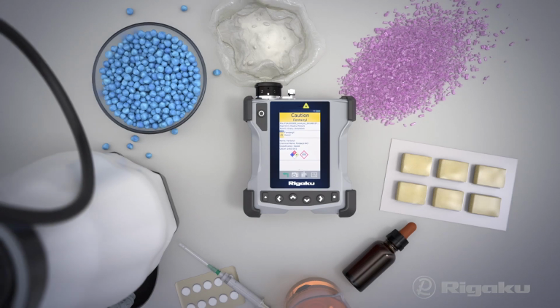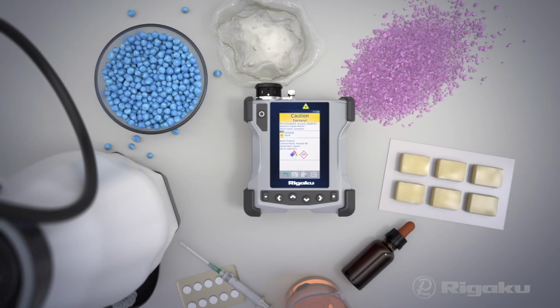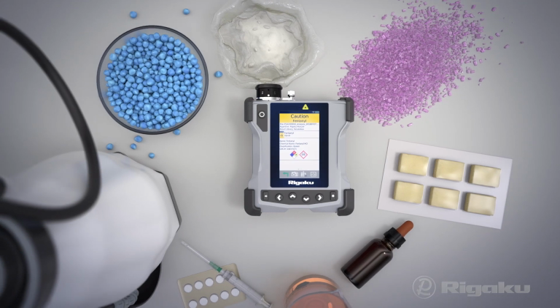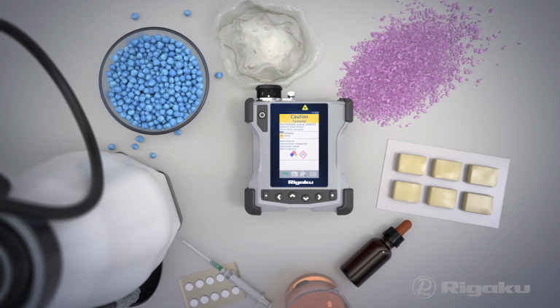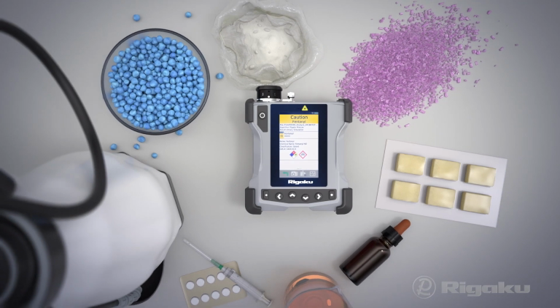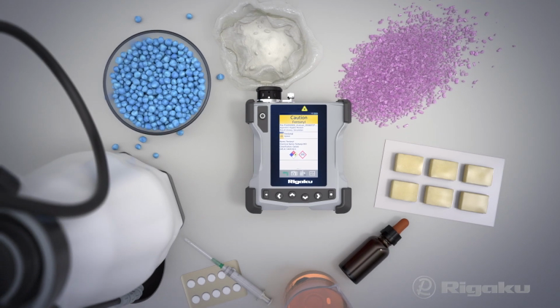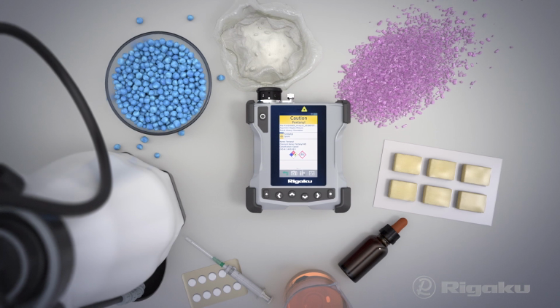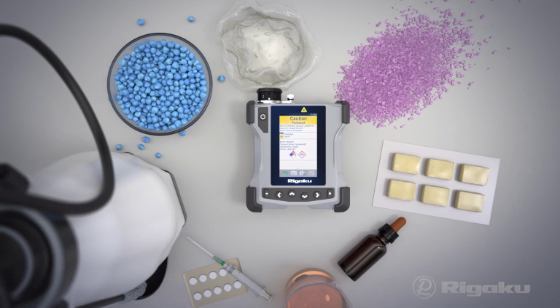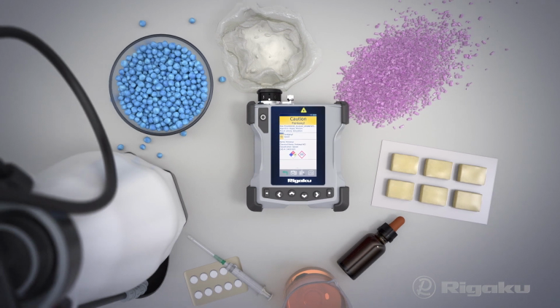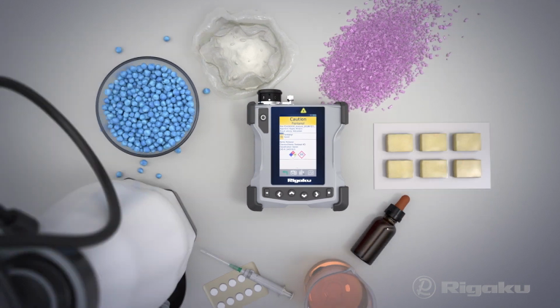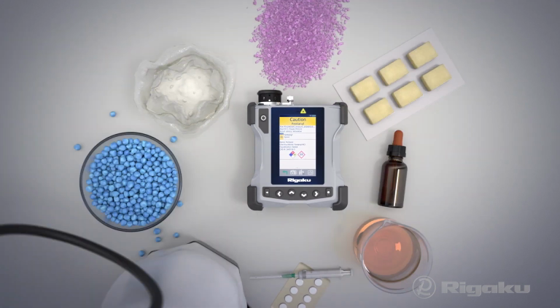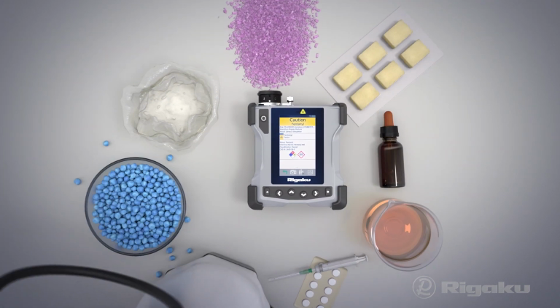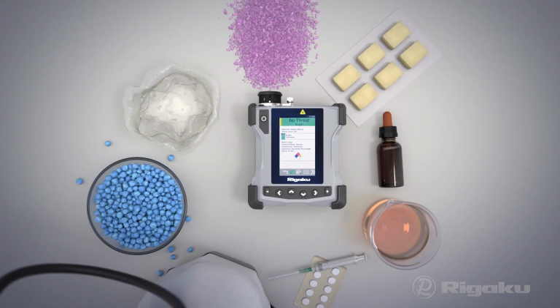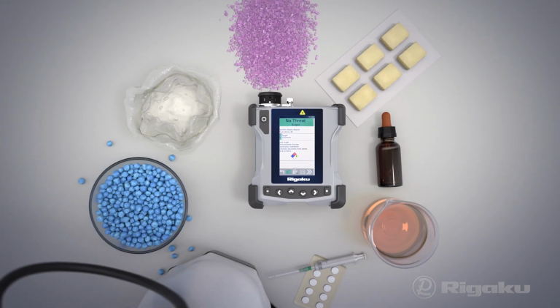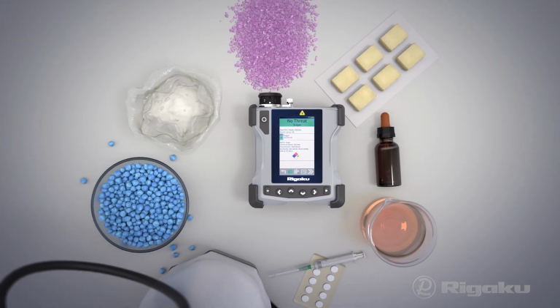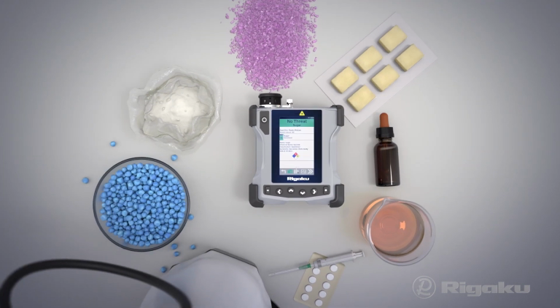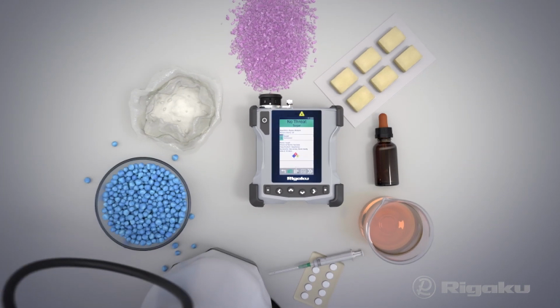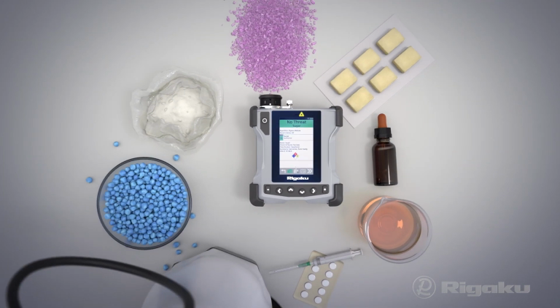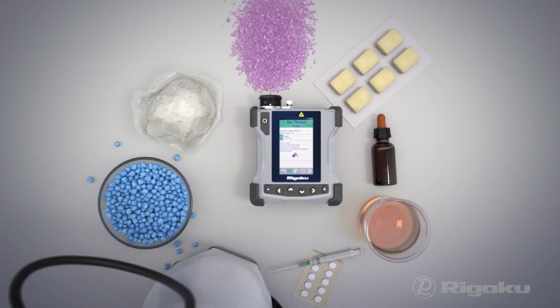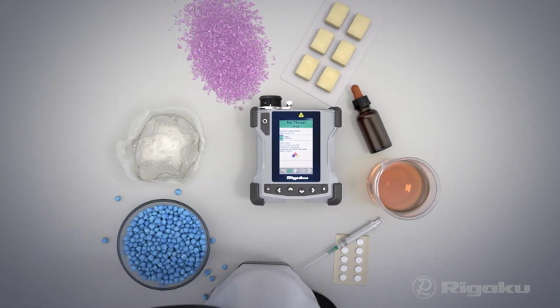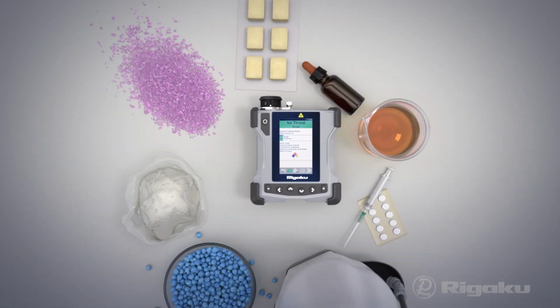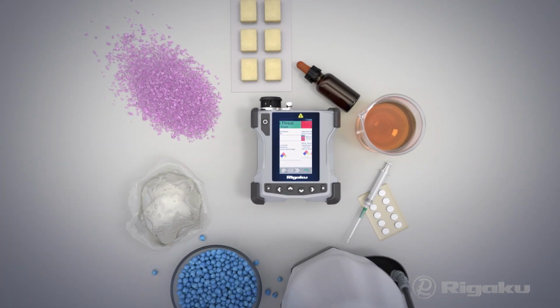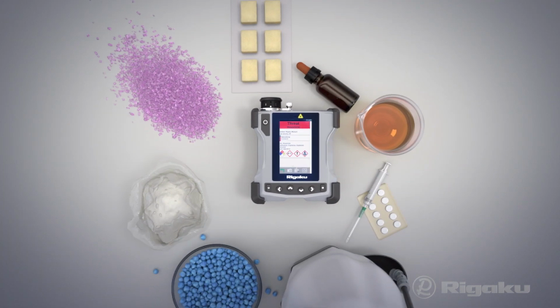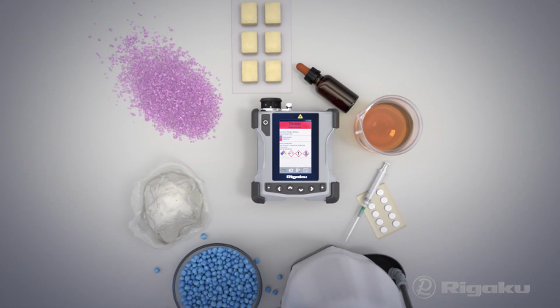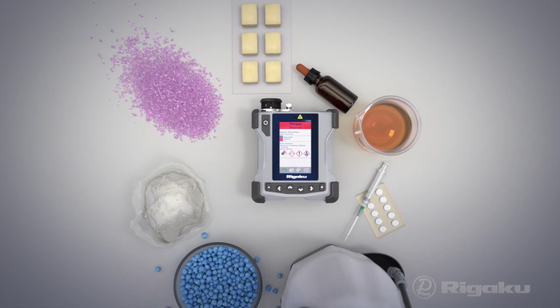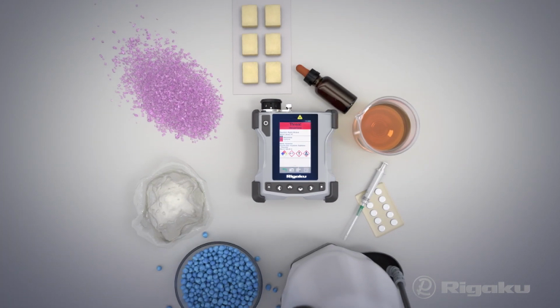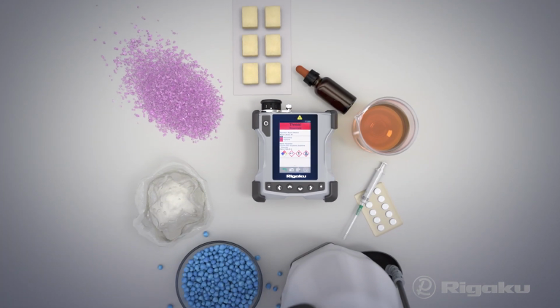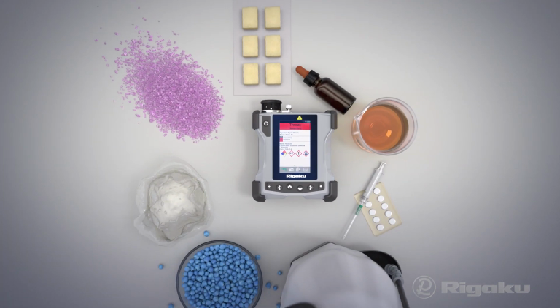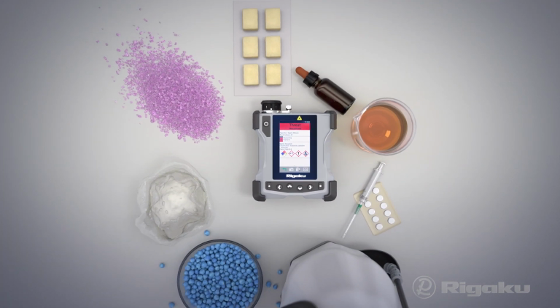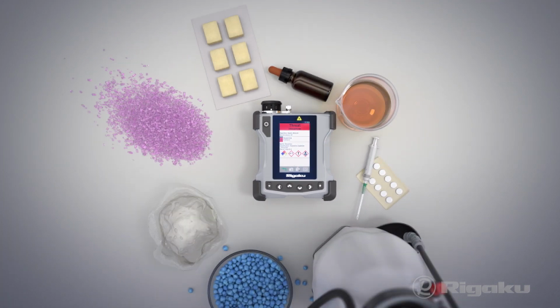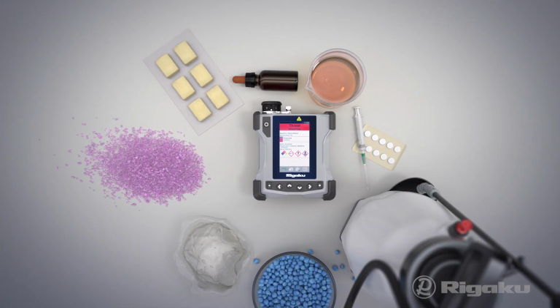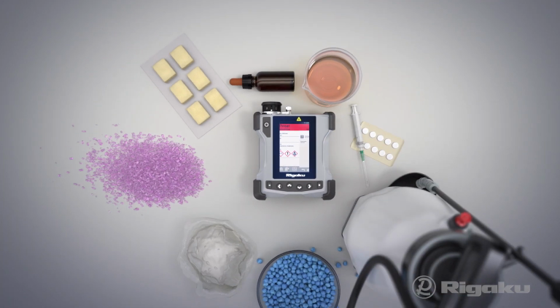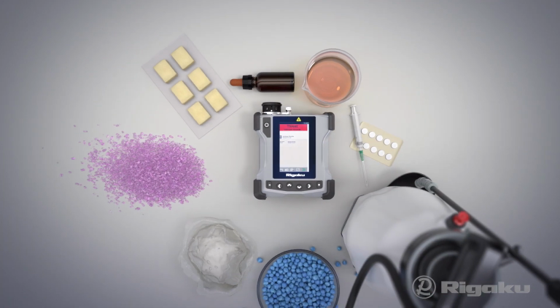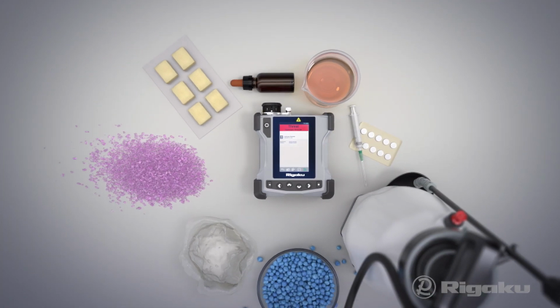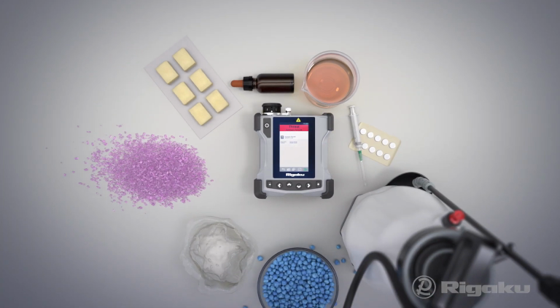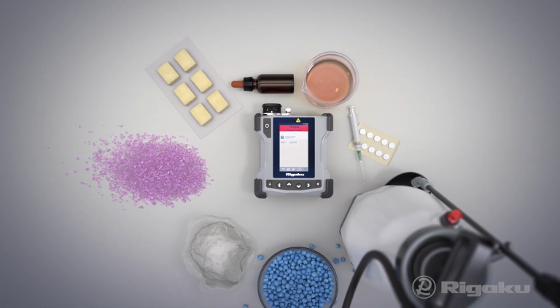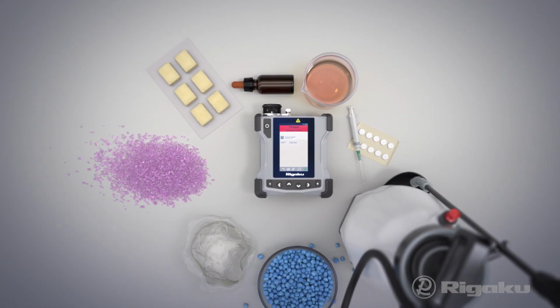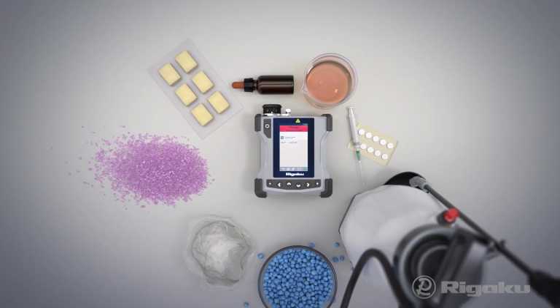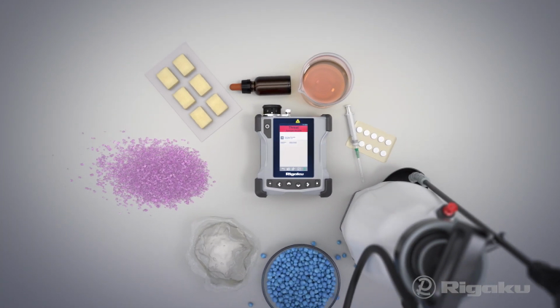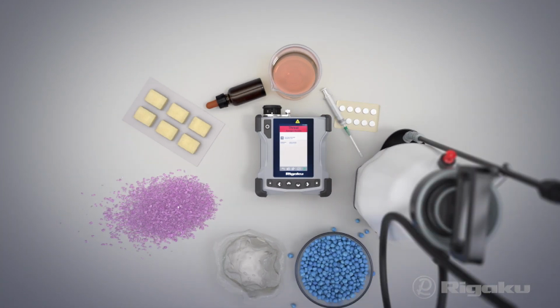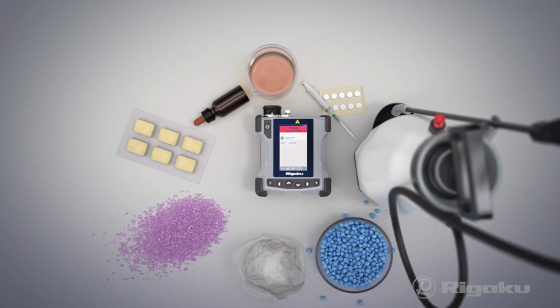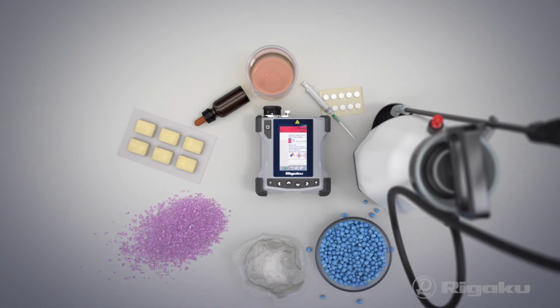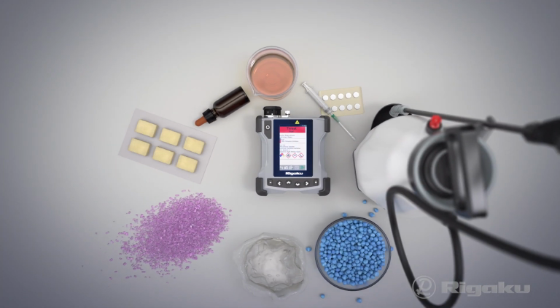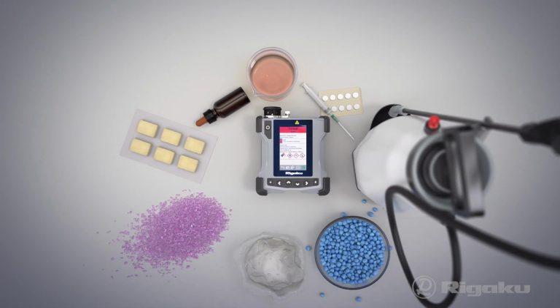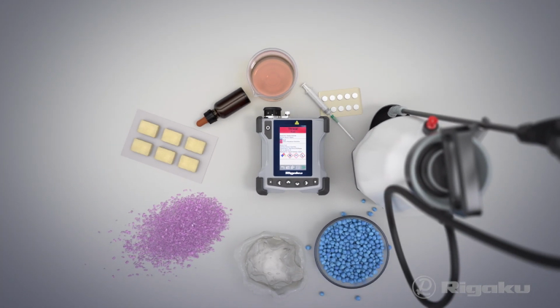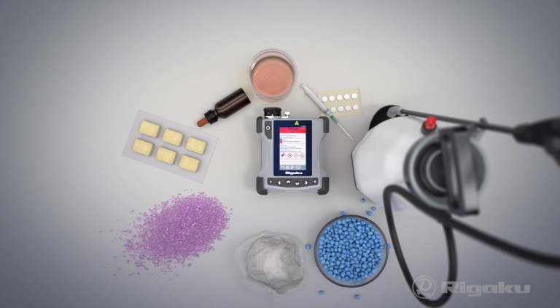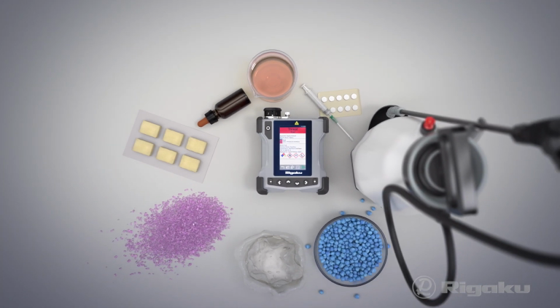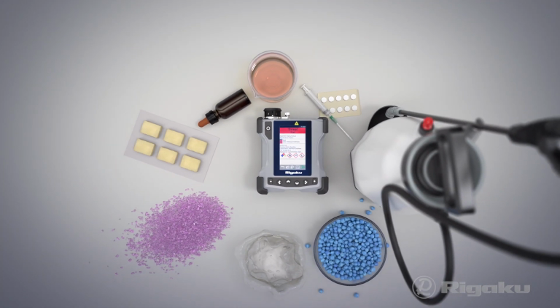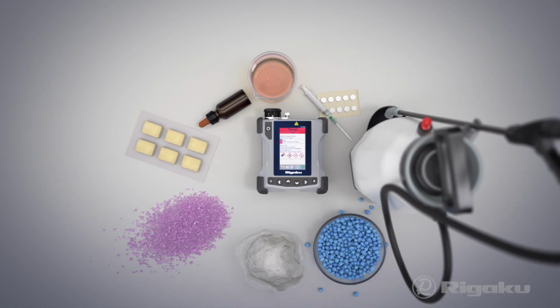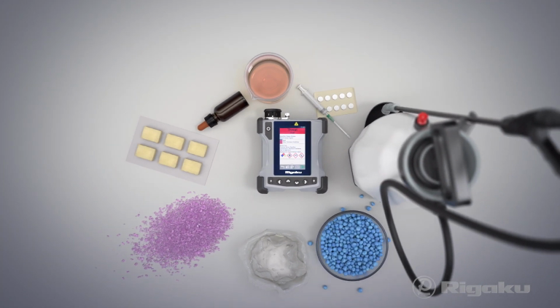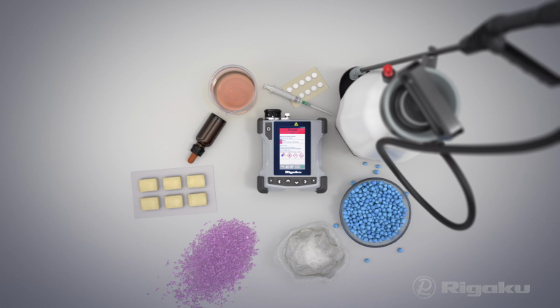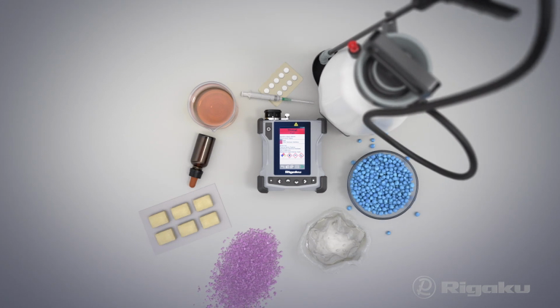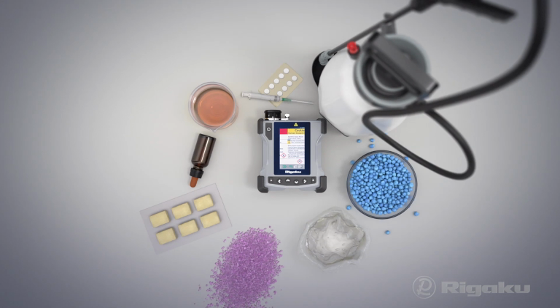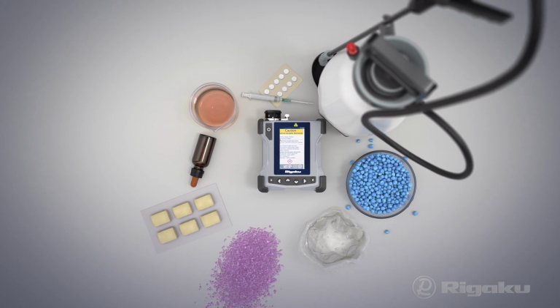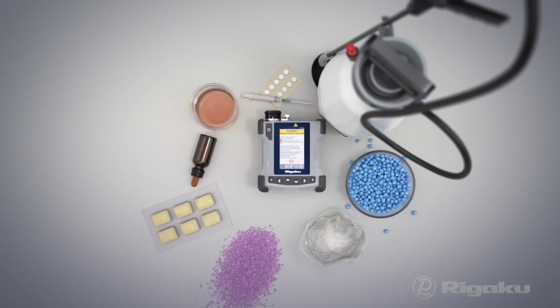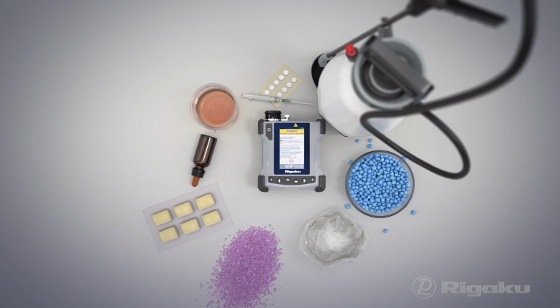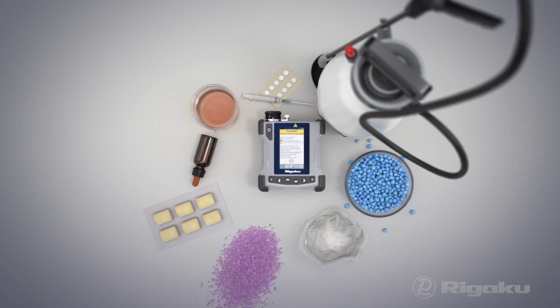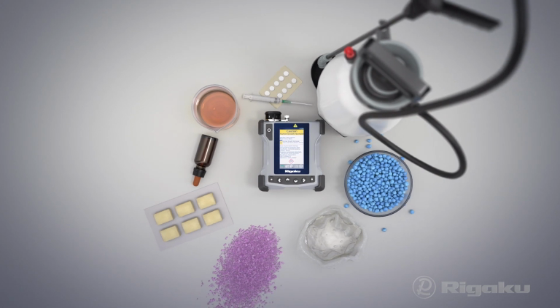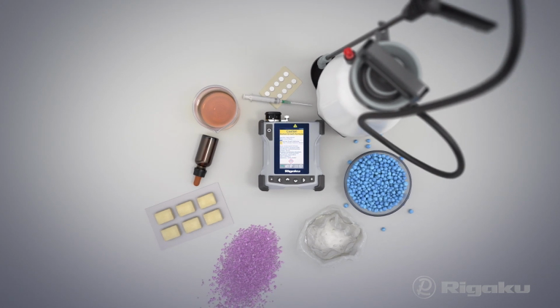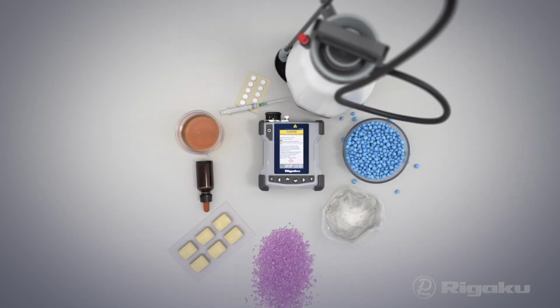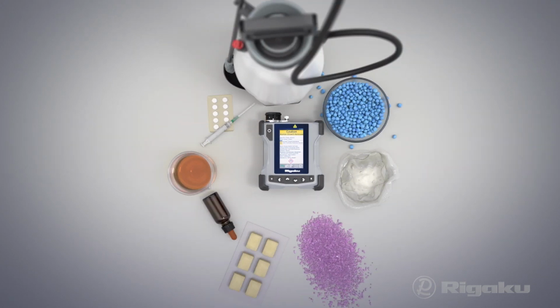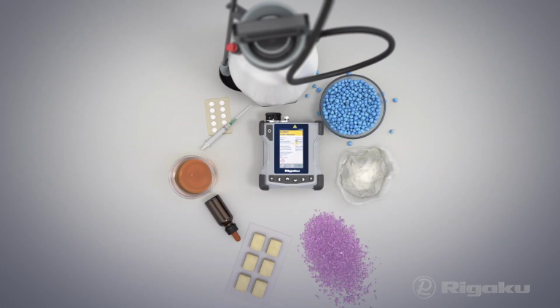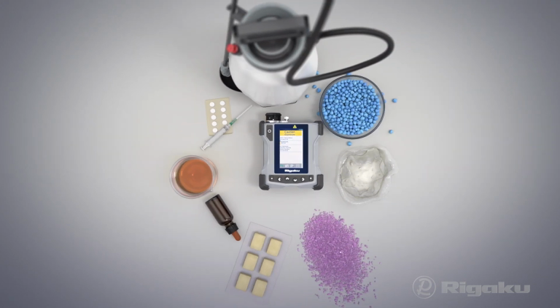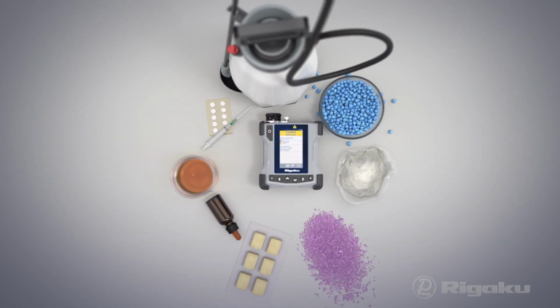Illicit drugs, cutting agents, explosives, precursors, hazardous chemicals, steroids, and more.